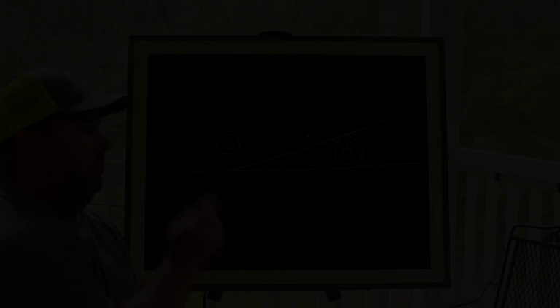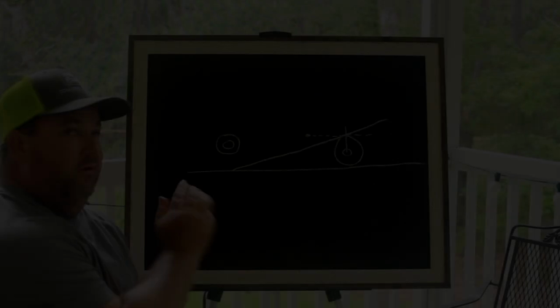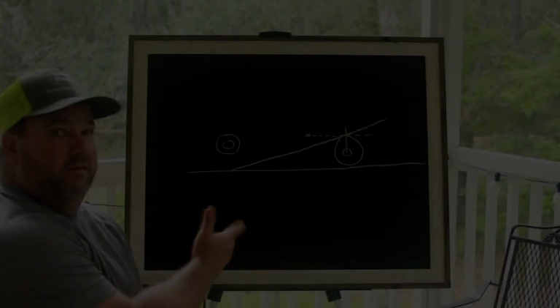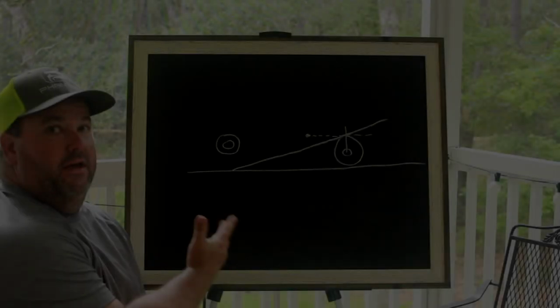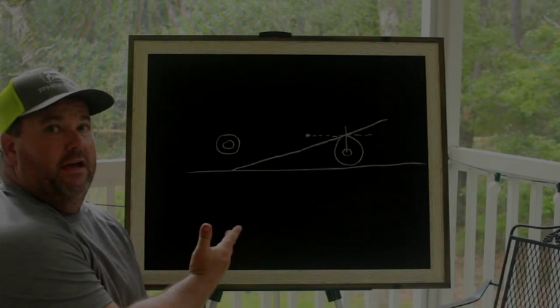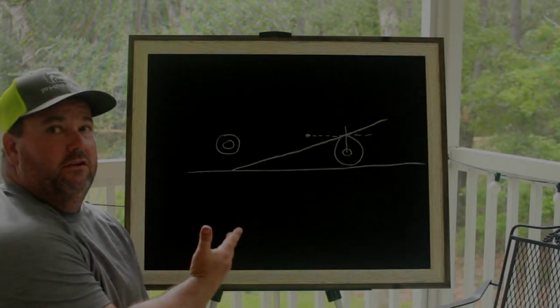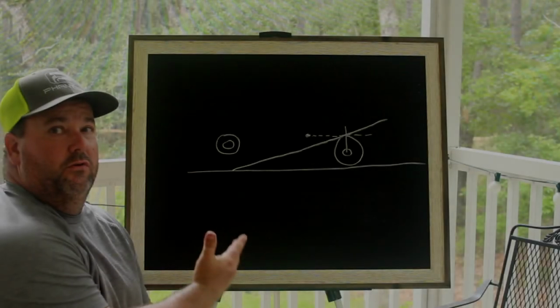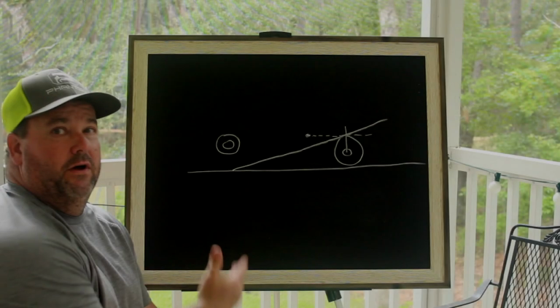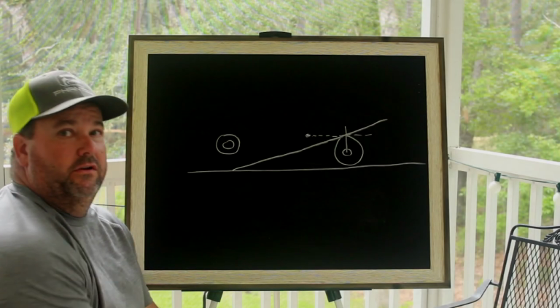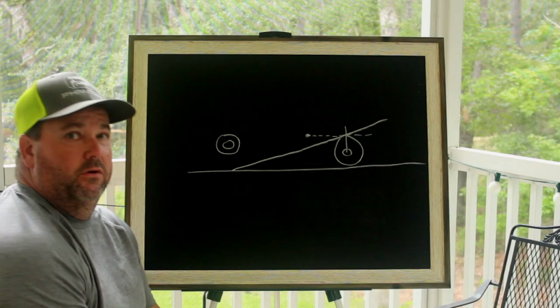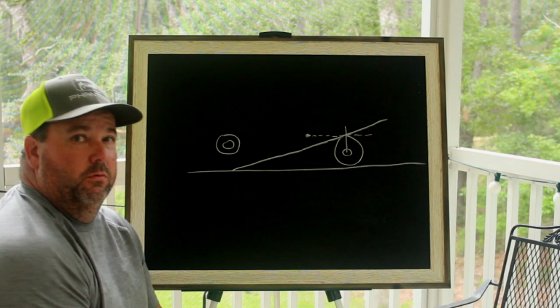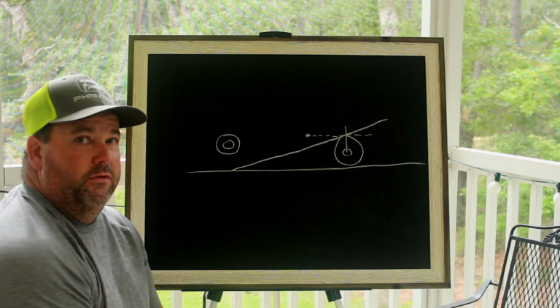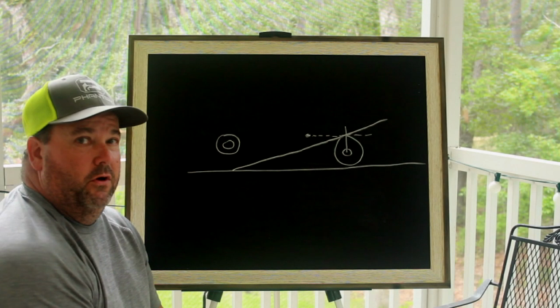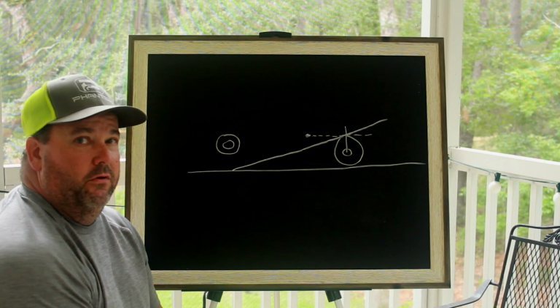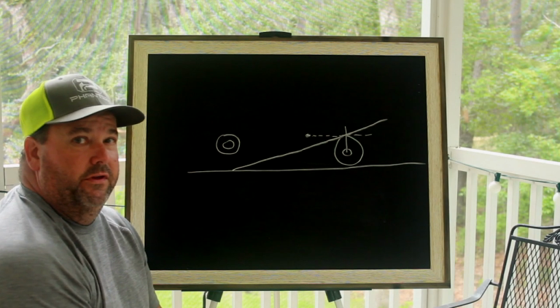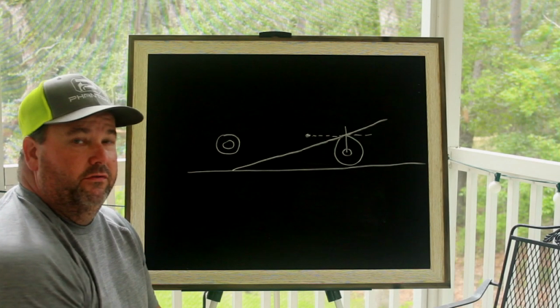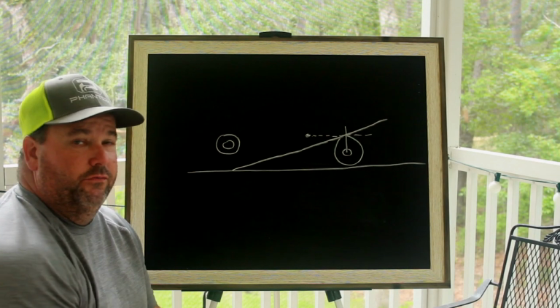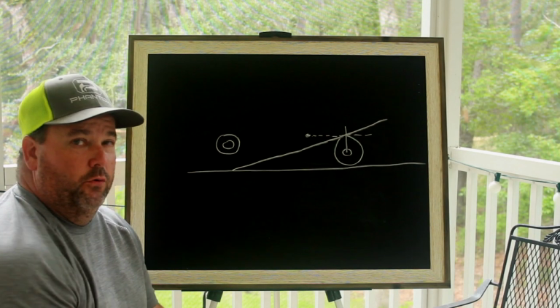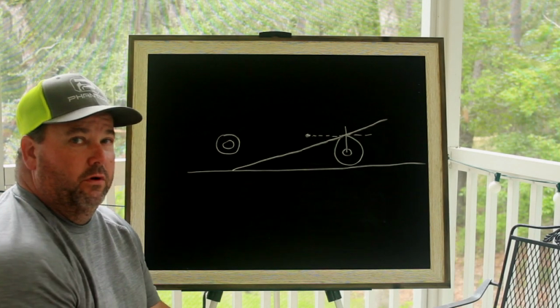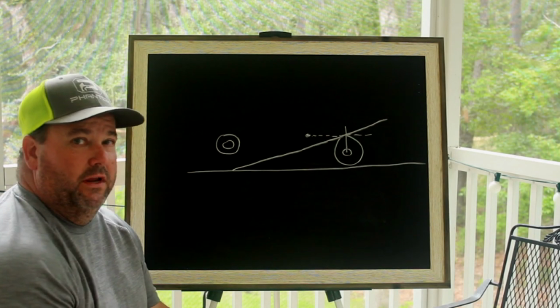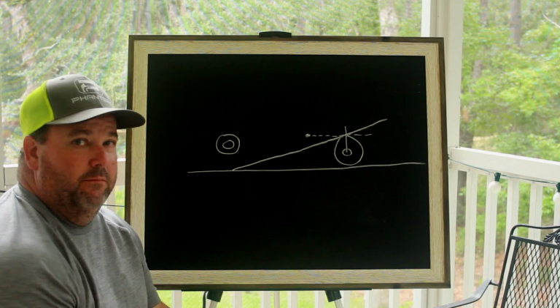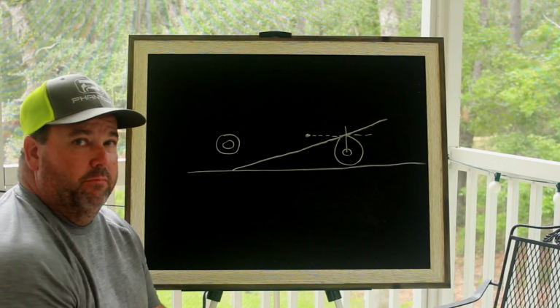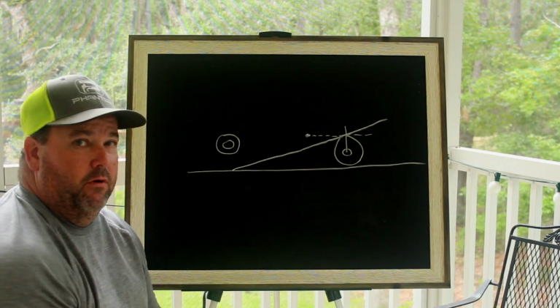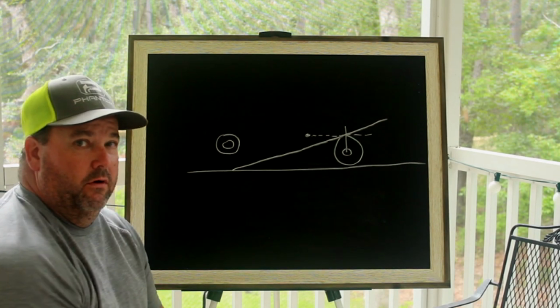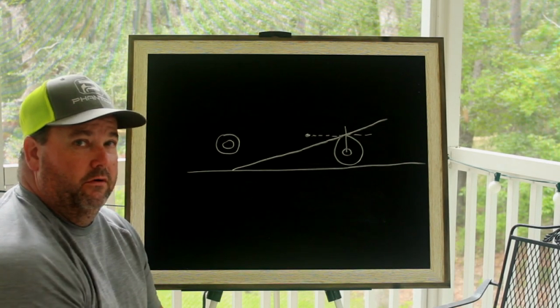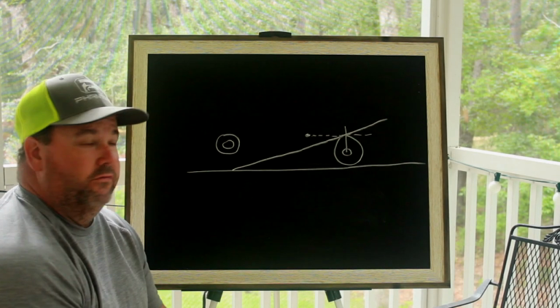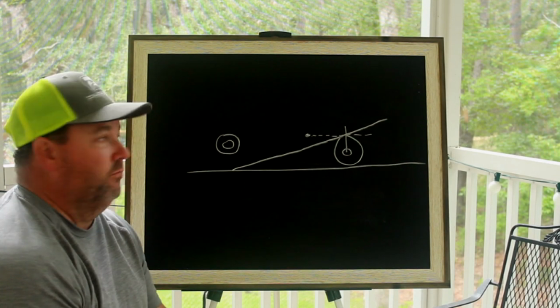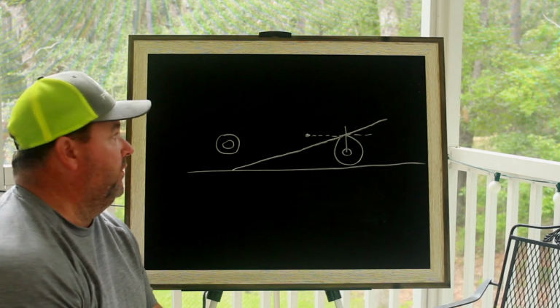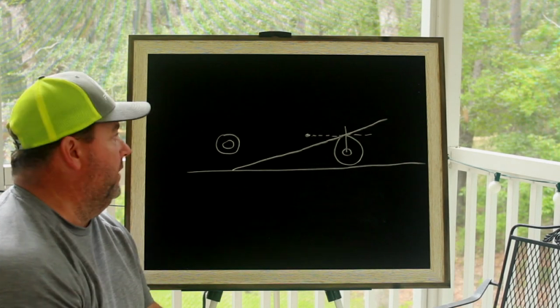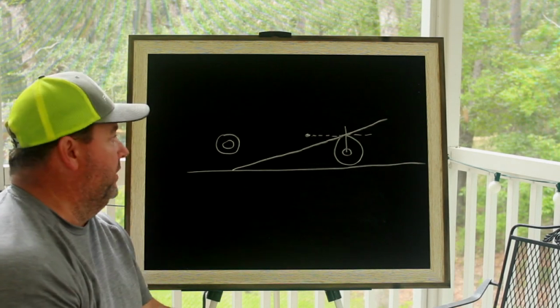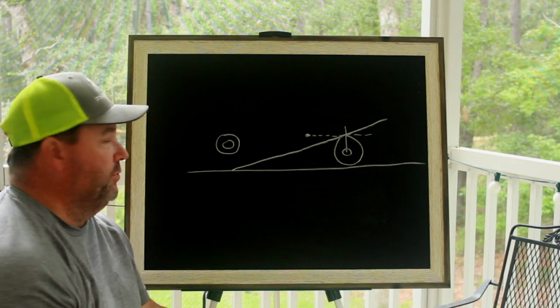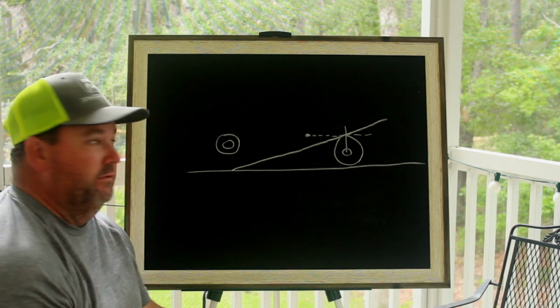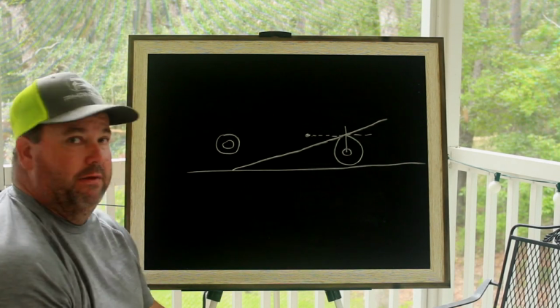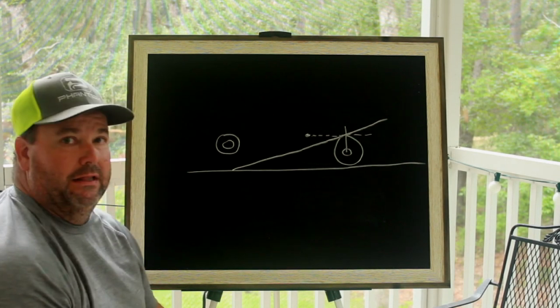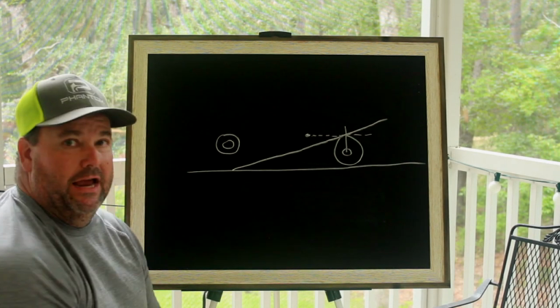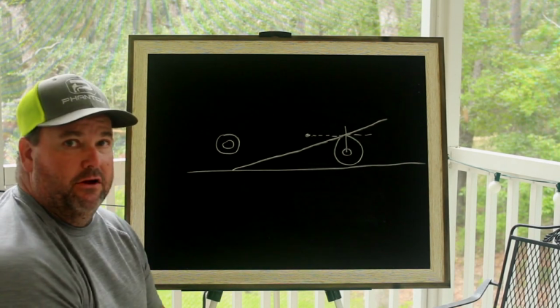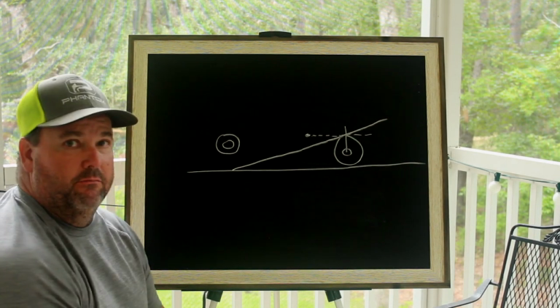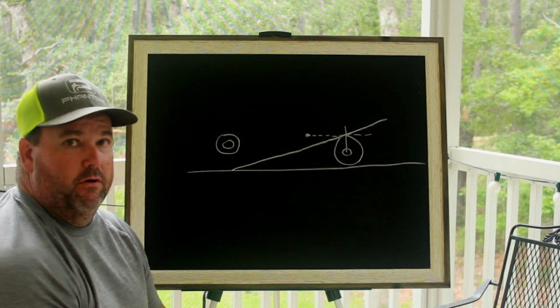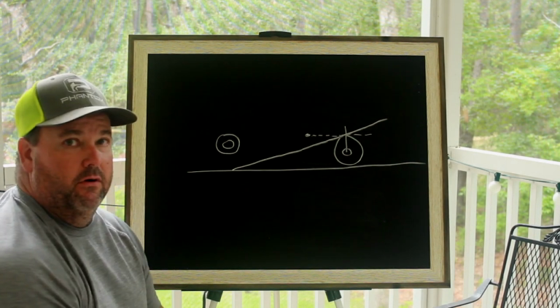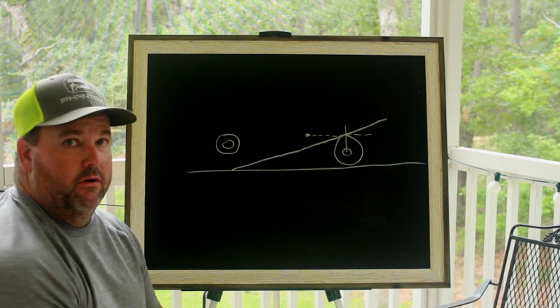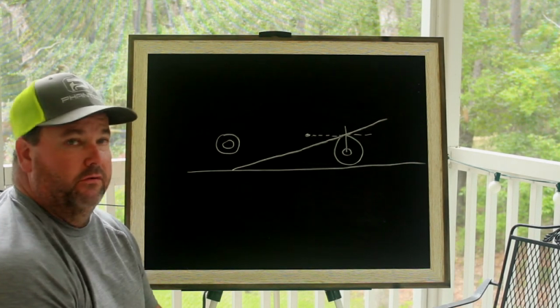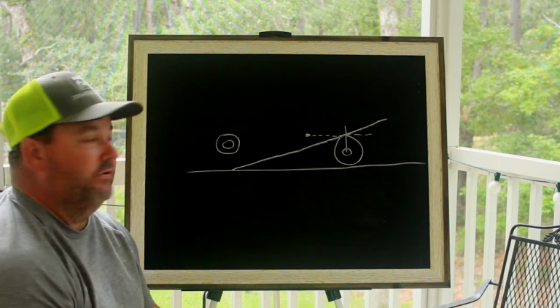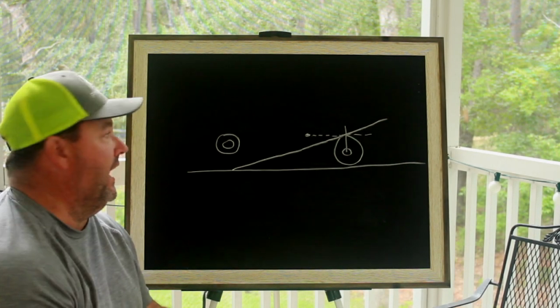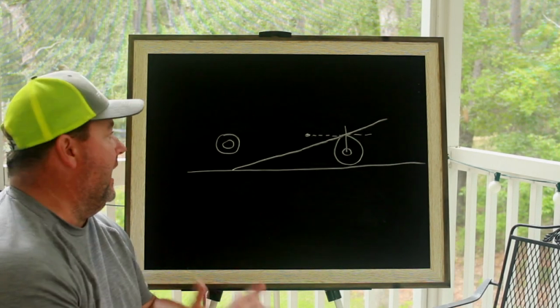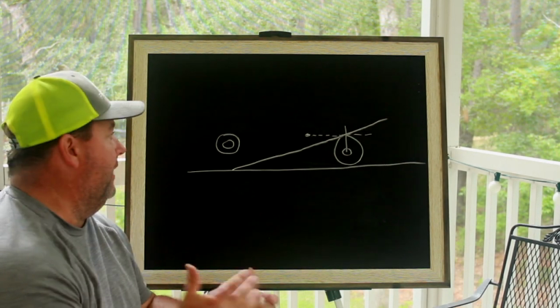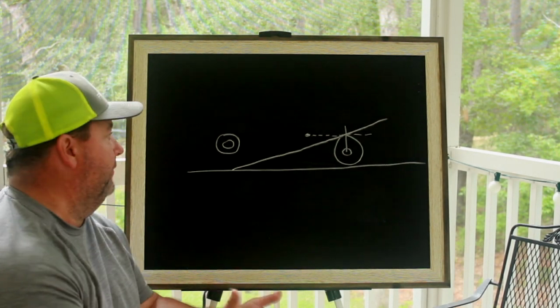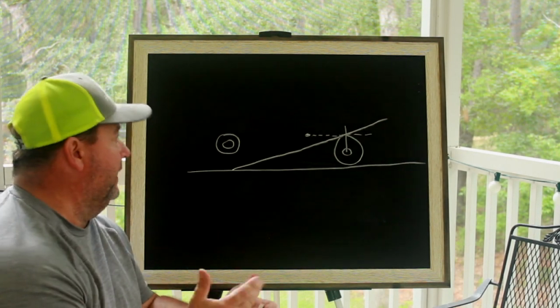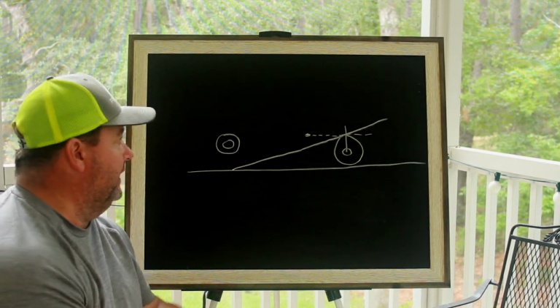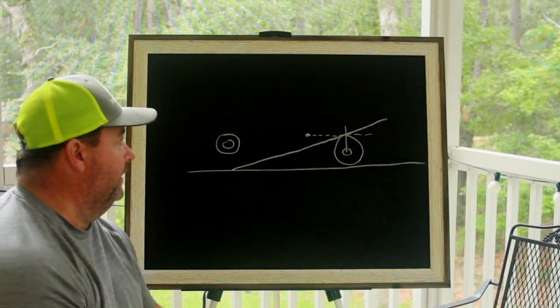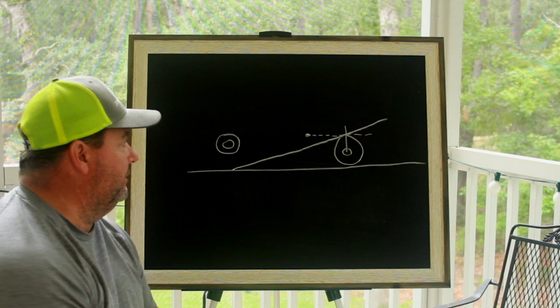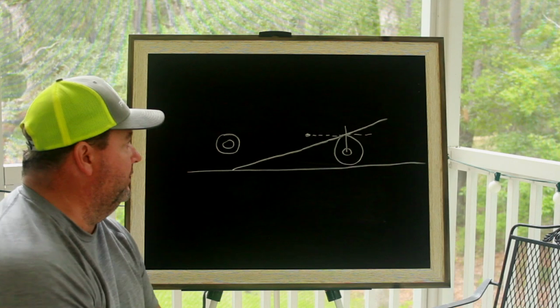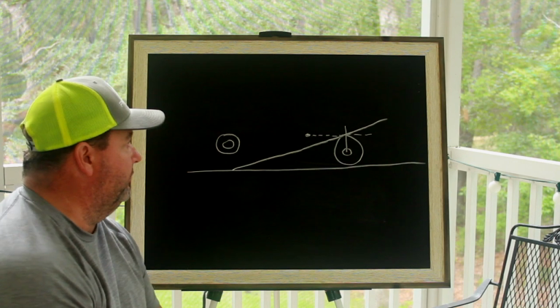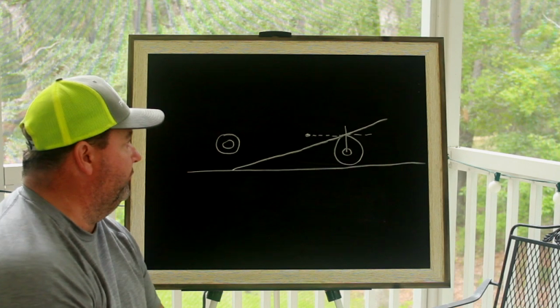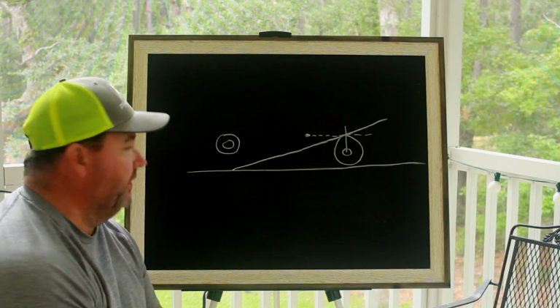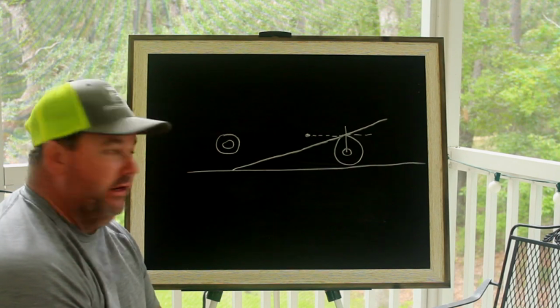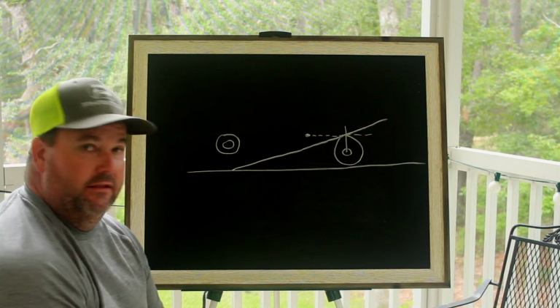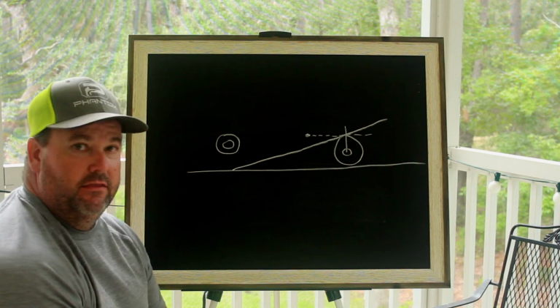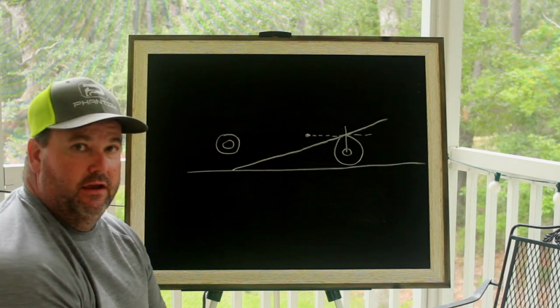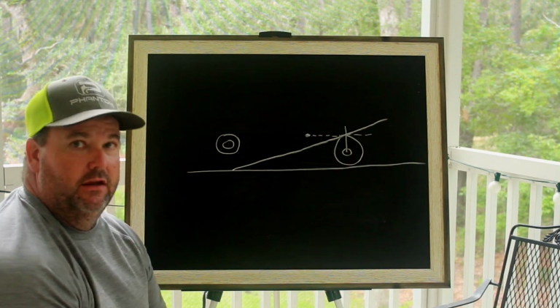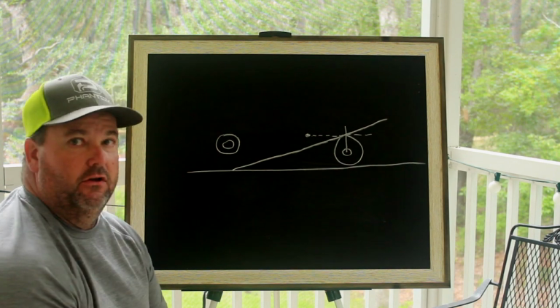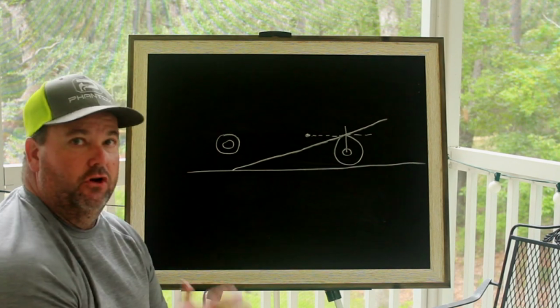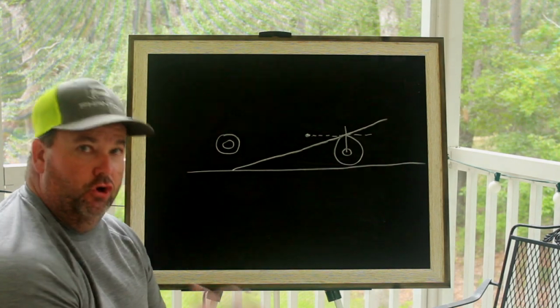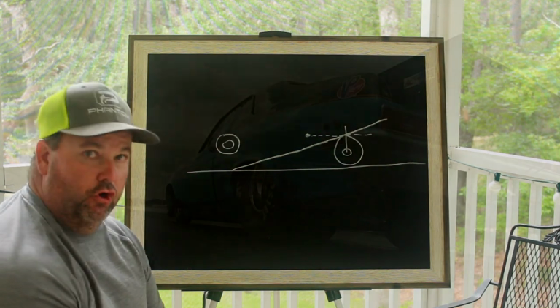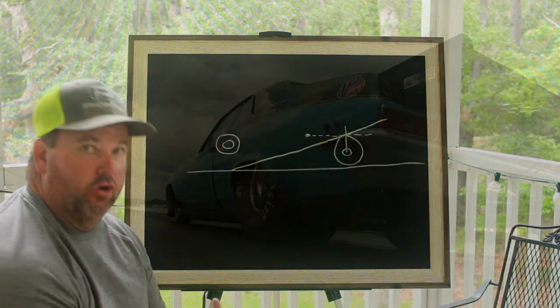What the heck do I do with all these four-link bars? What do I do with my ladder bars? How do I get this freaking thing to hook?